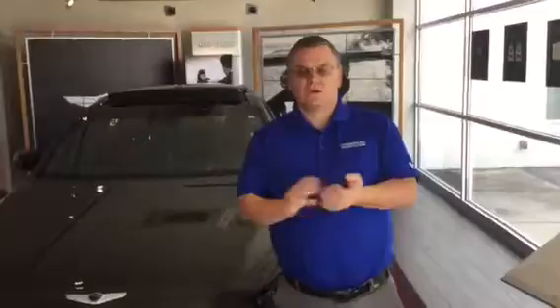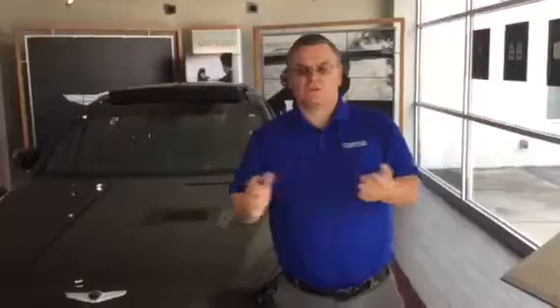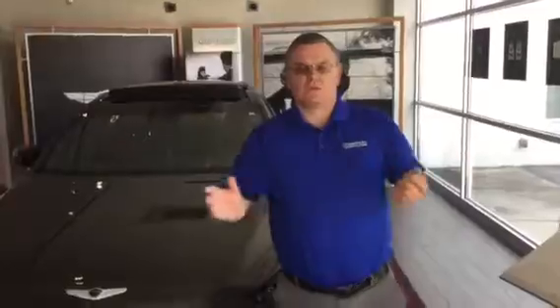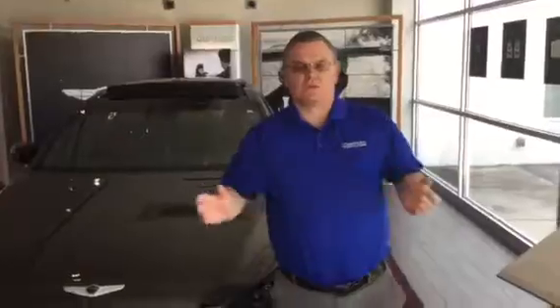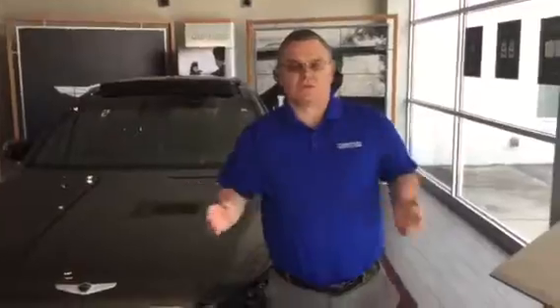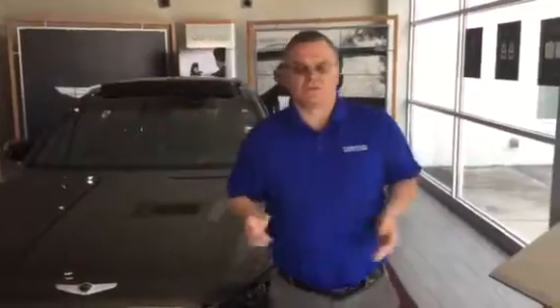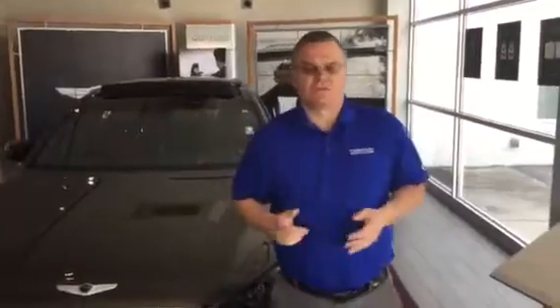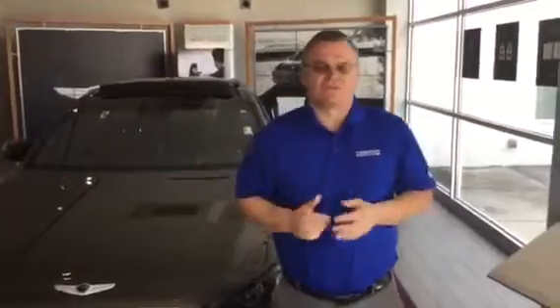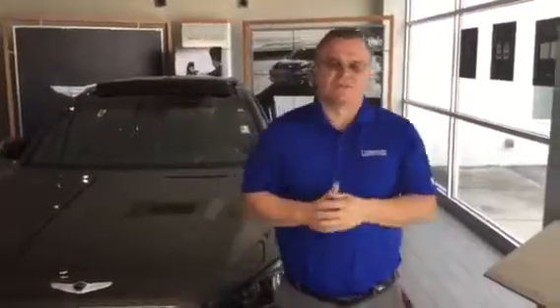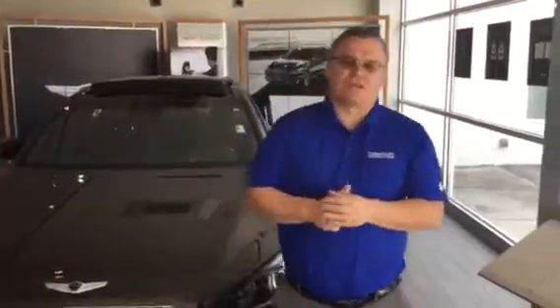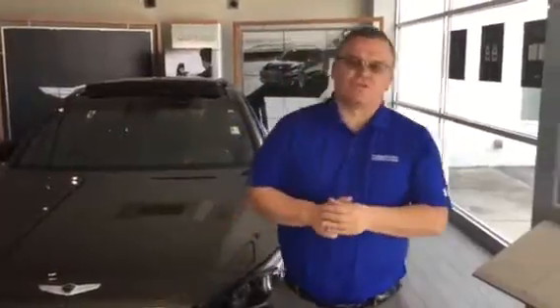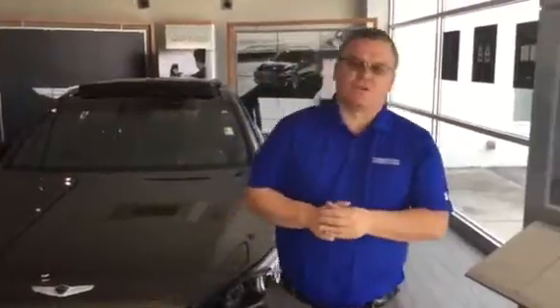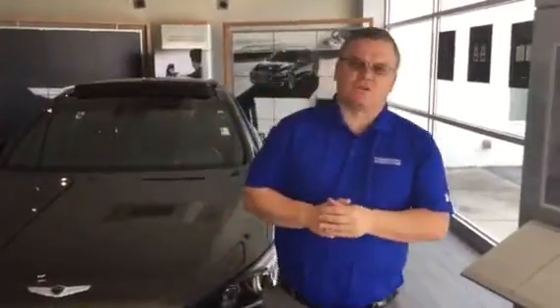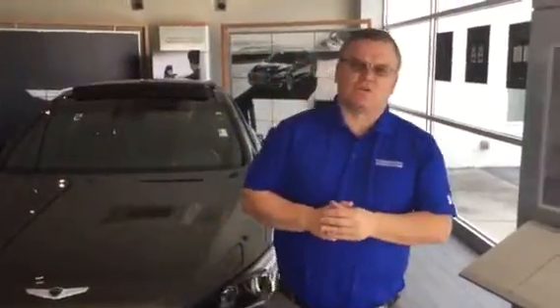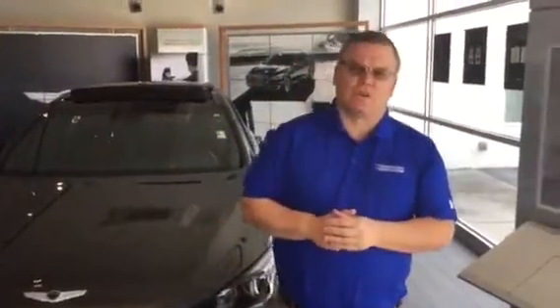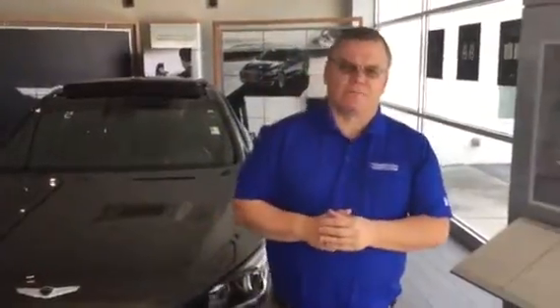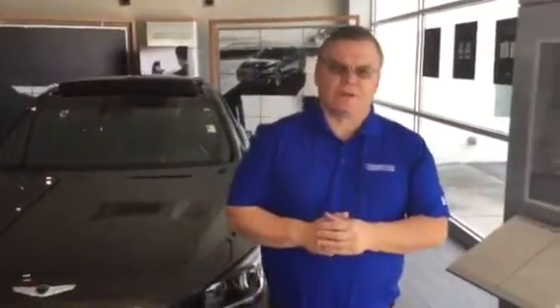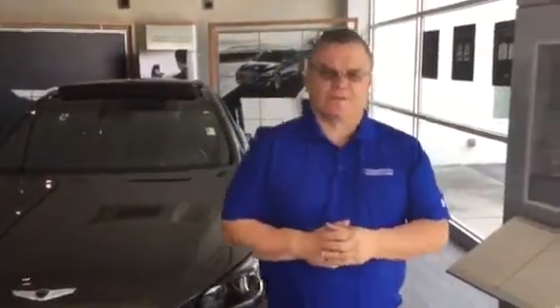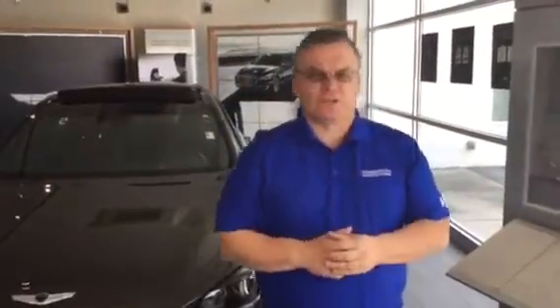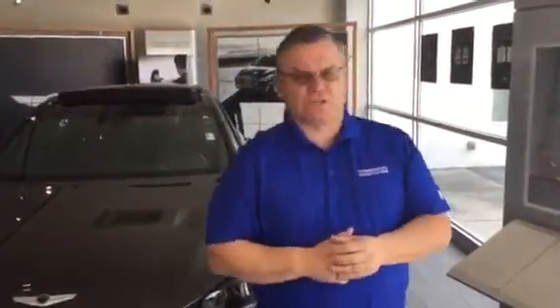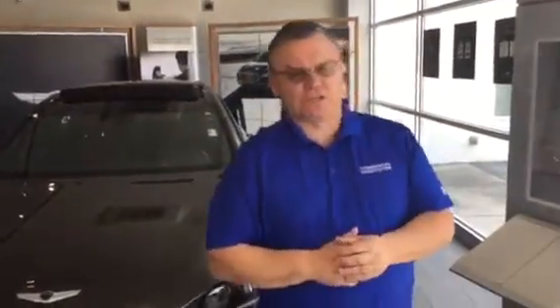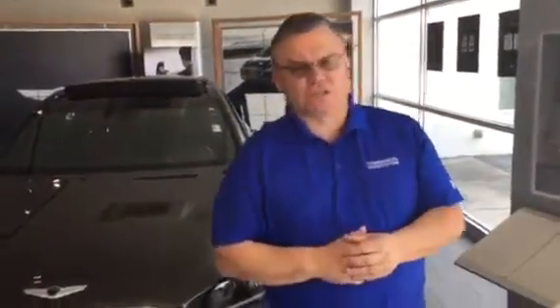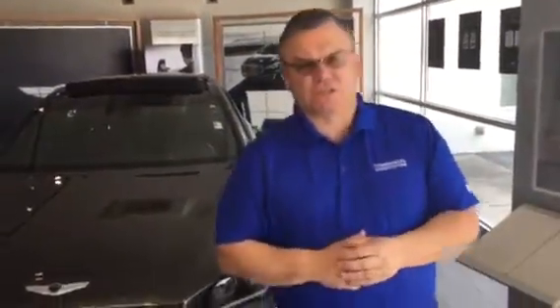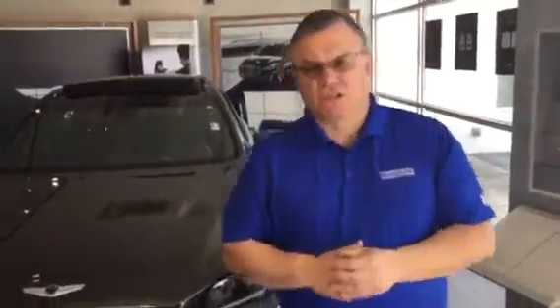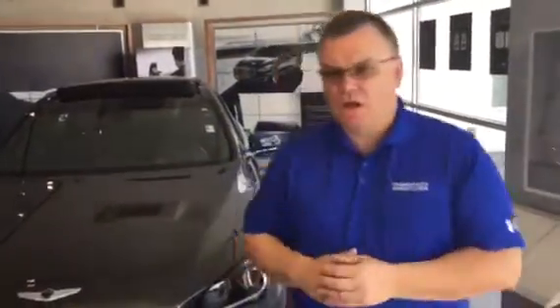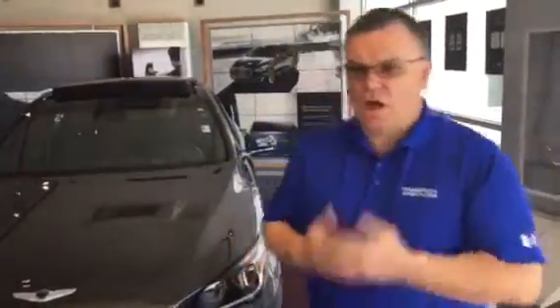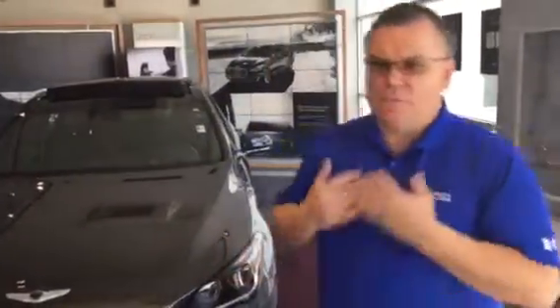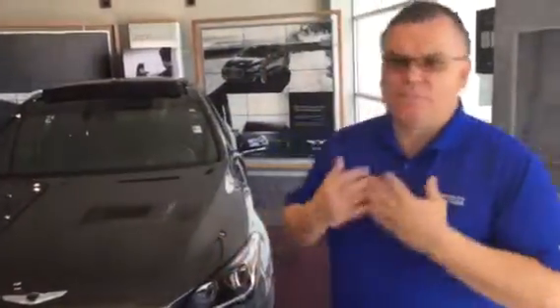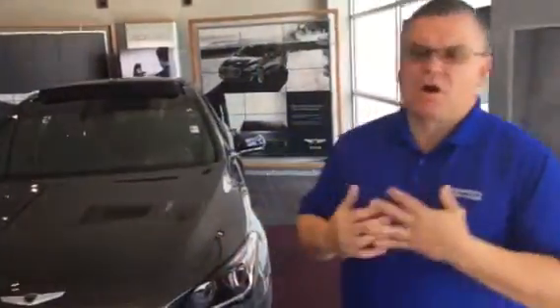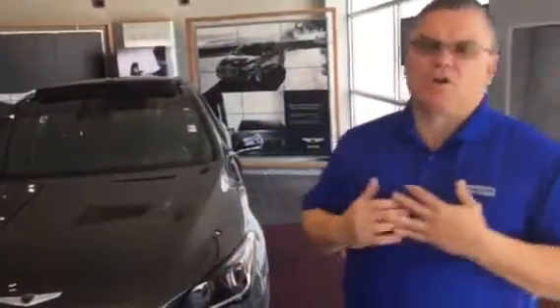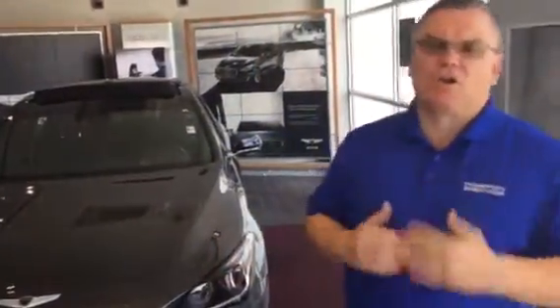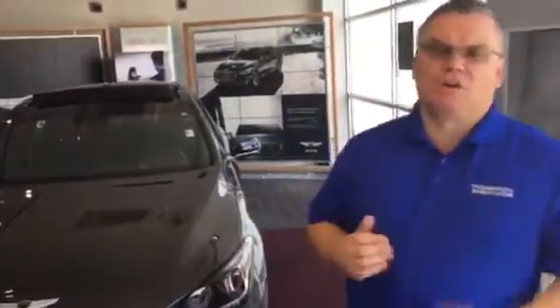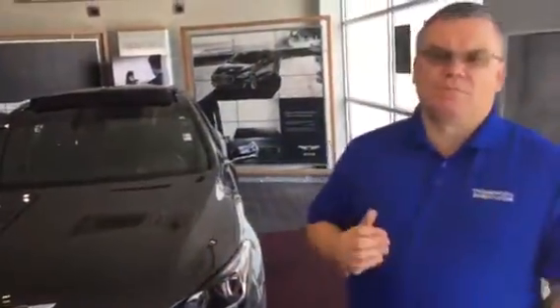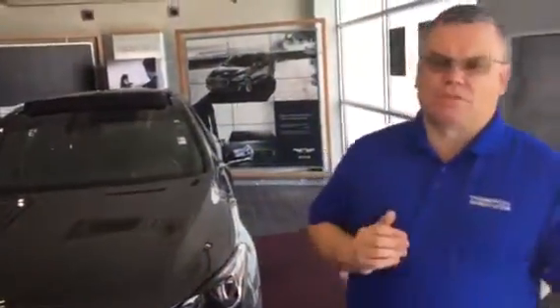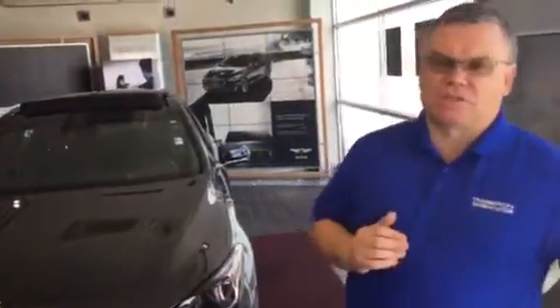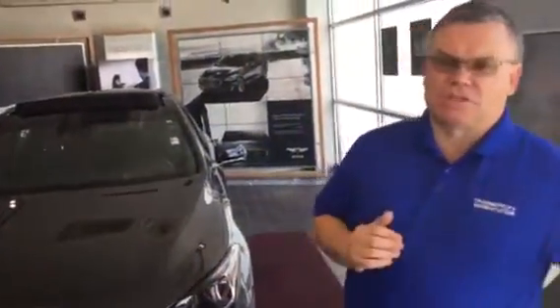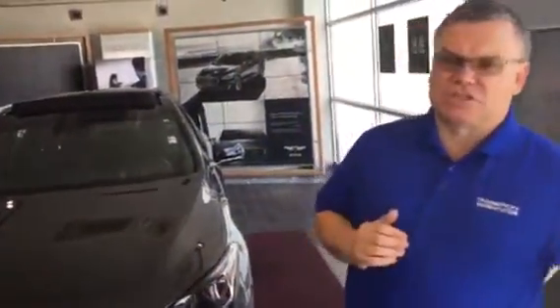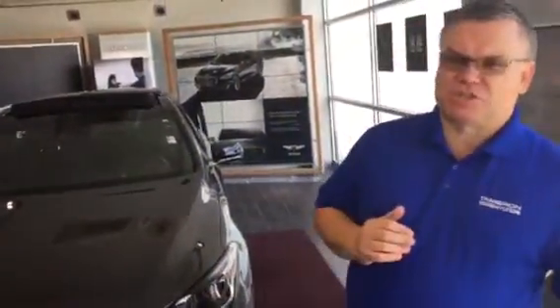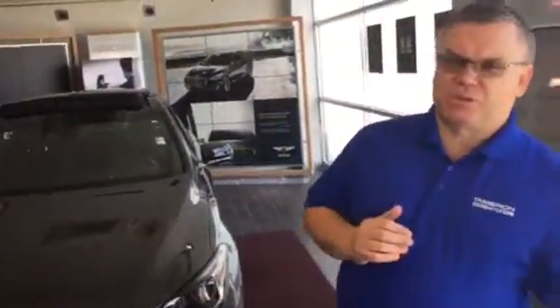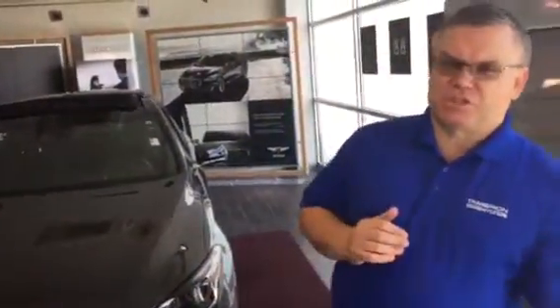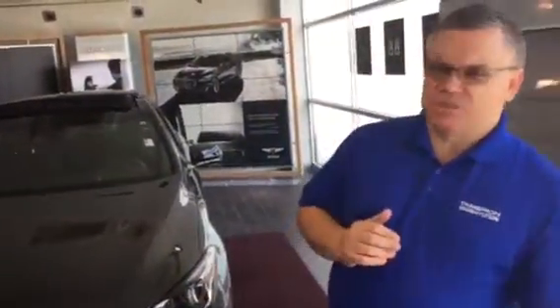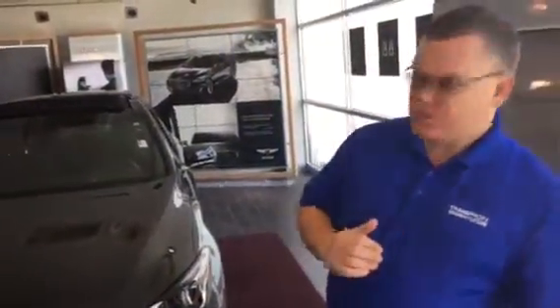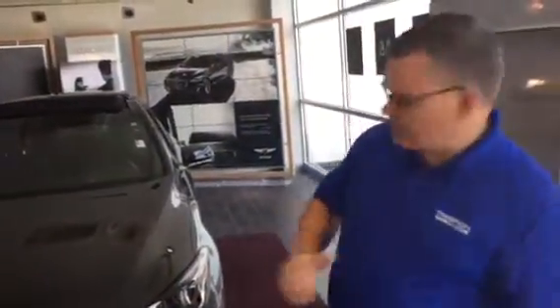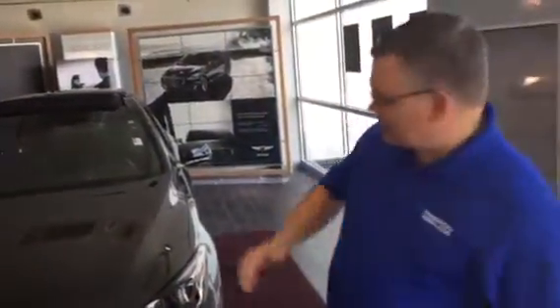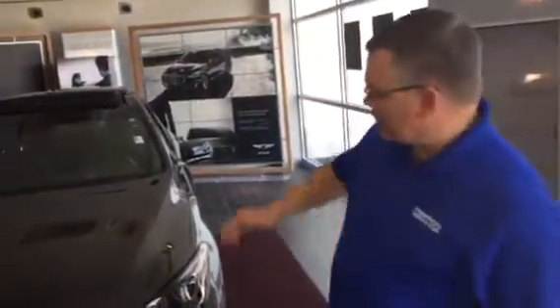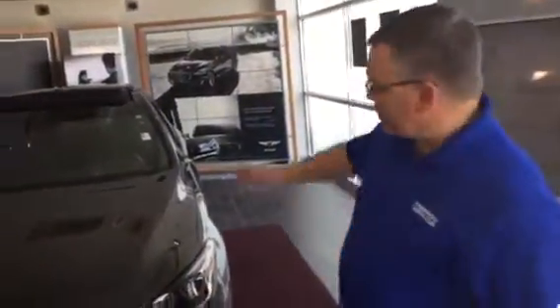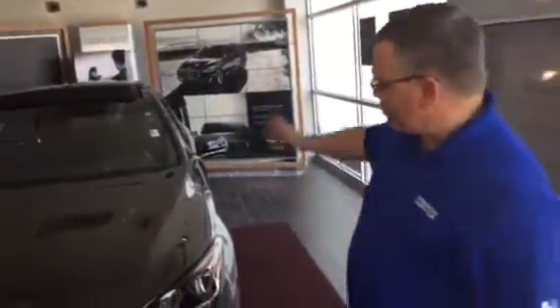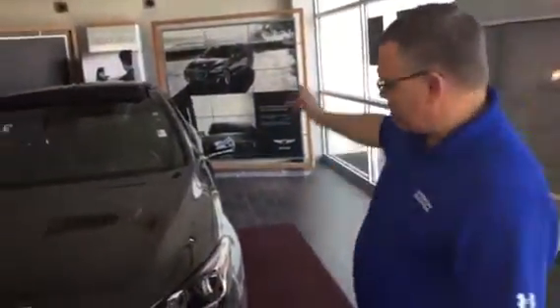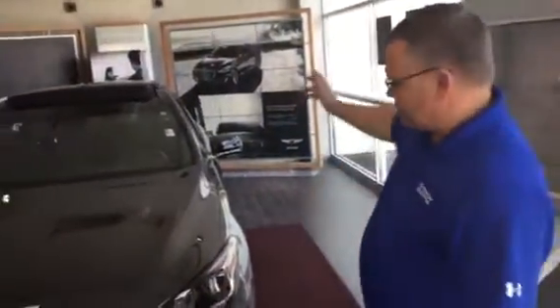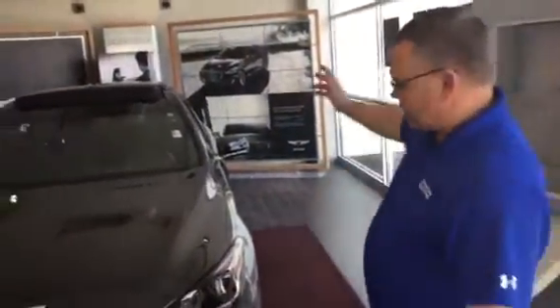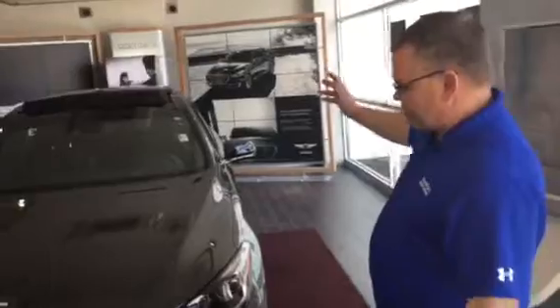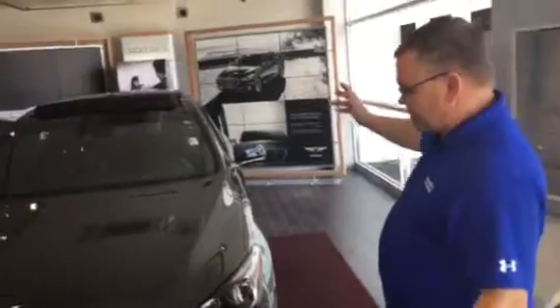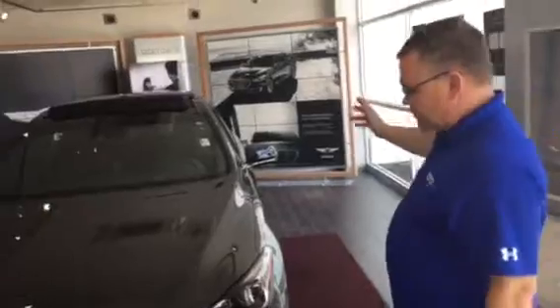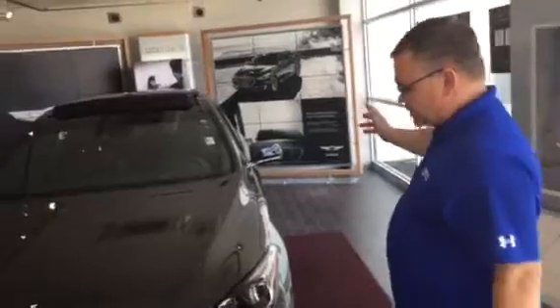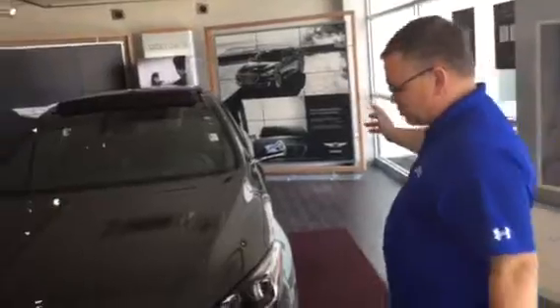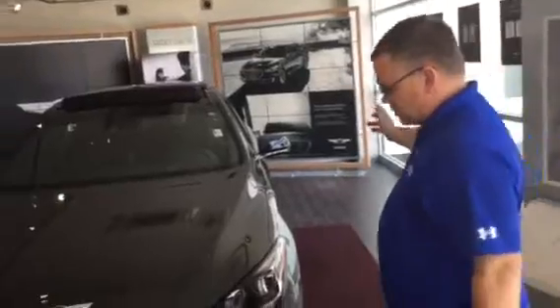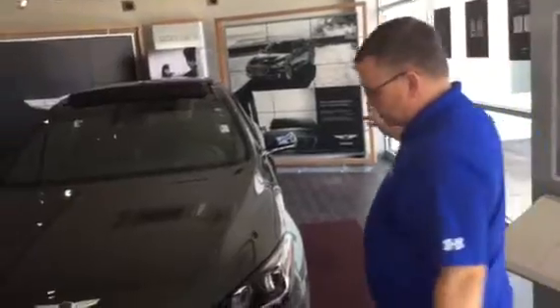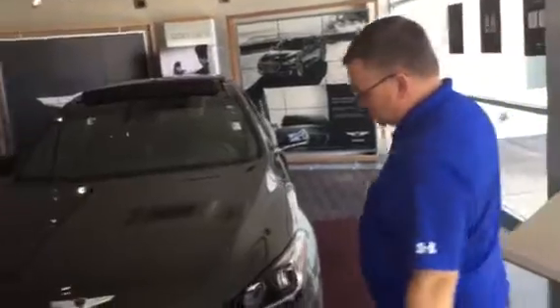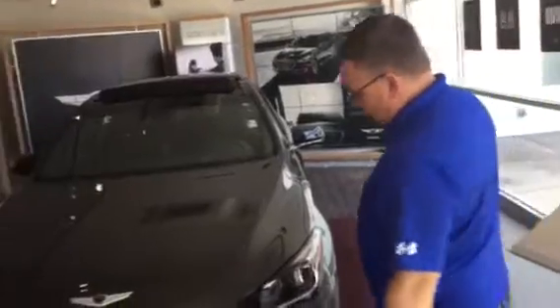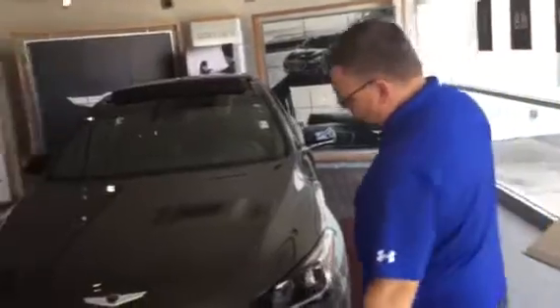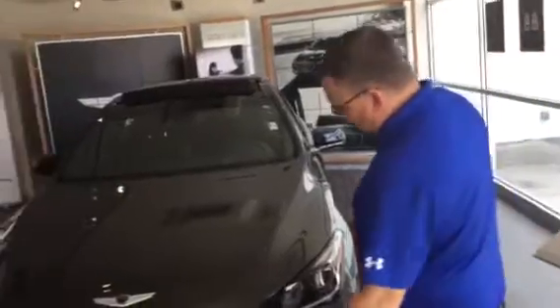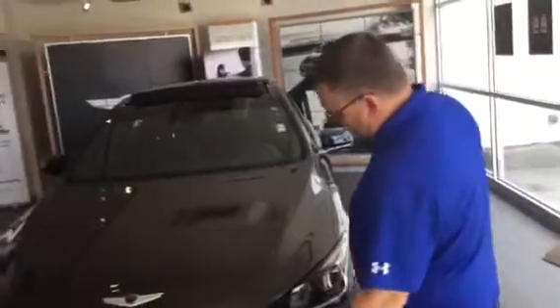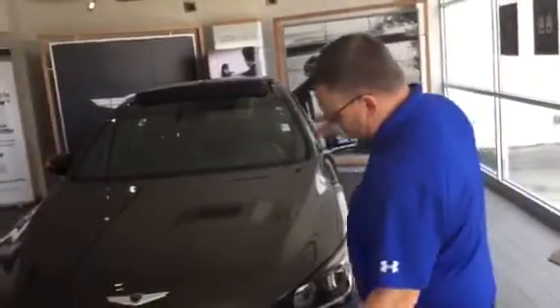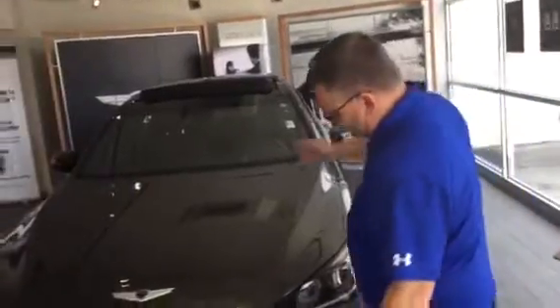Good morning Clifford. I'm Mark, your Genesis Specialist. Let me give you a brief overview of this one on the showroom floor.